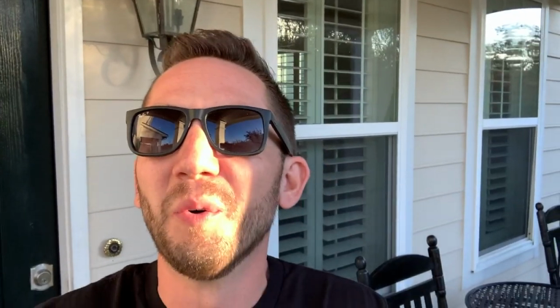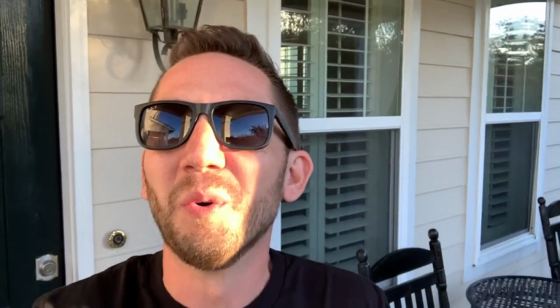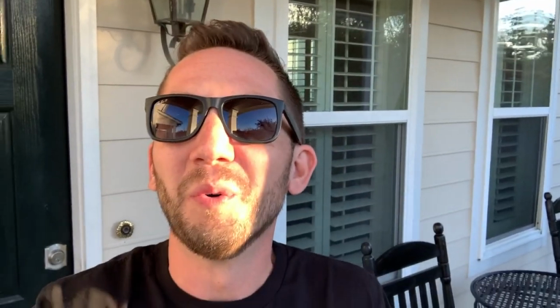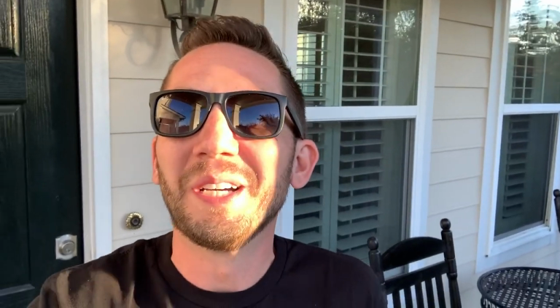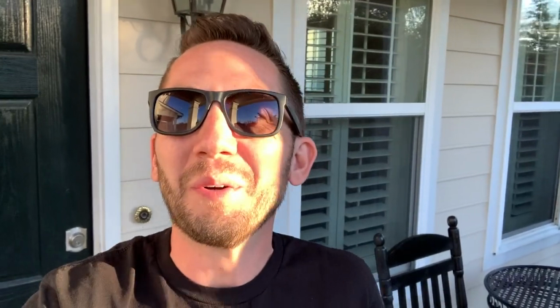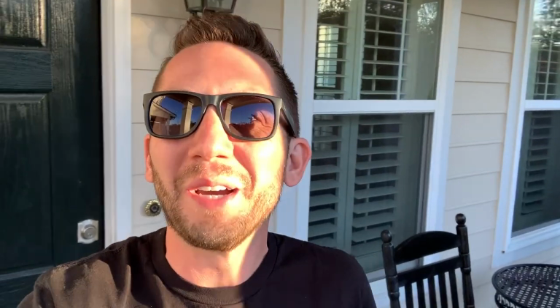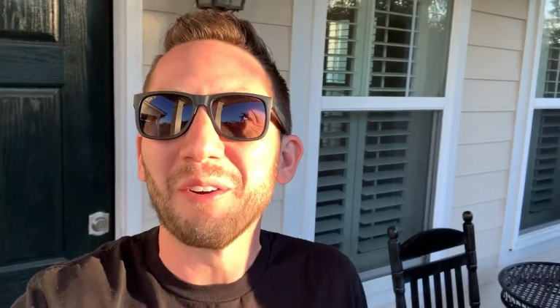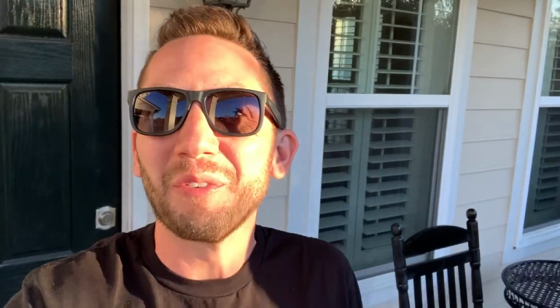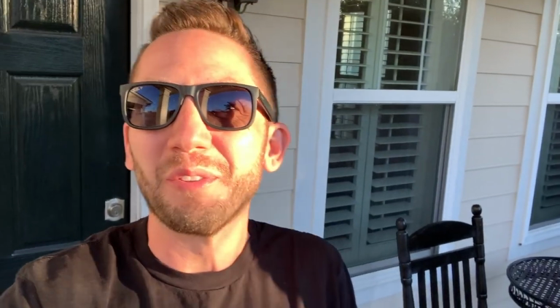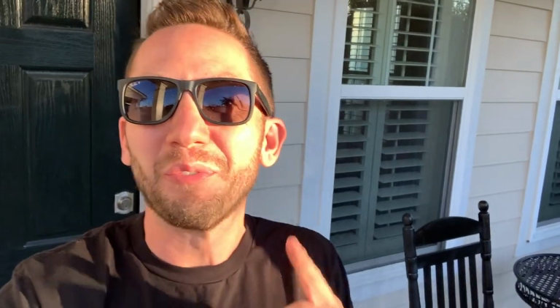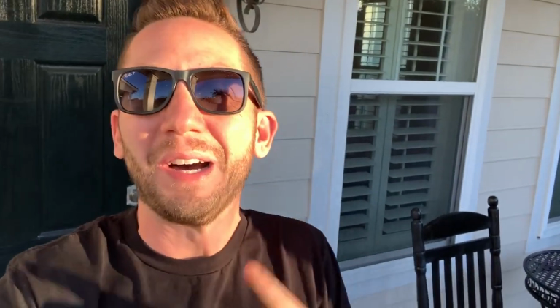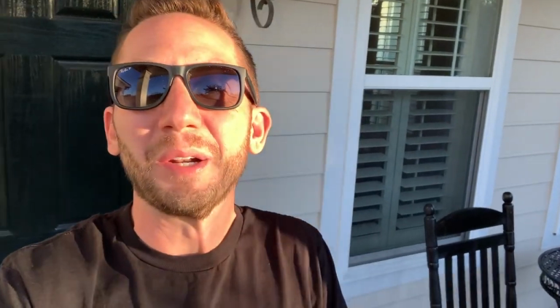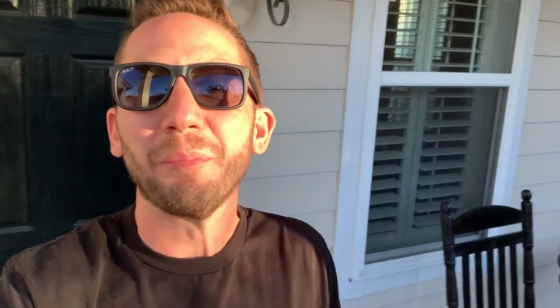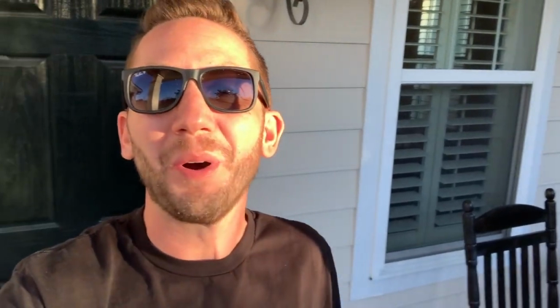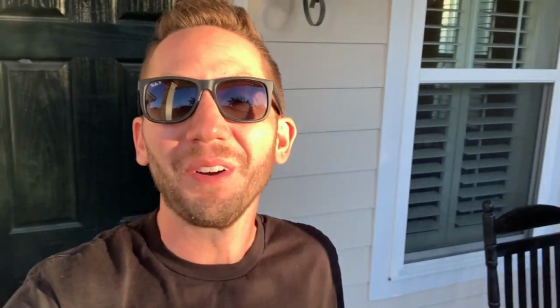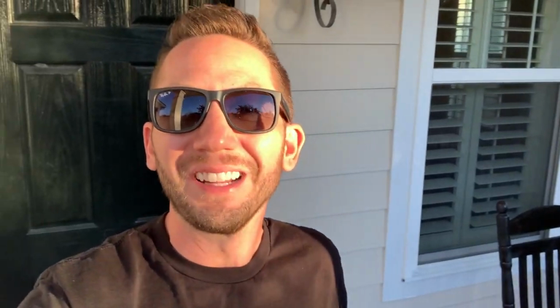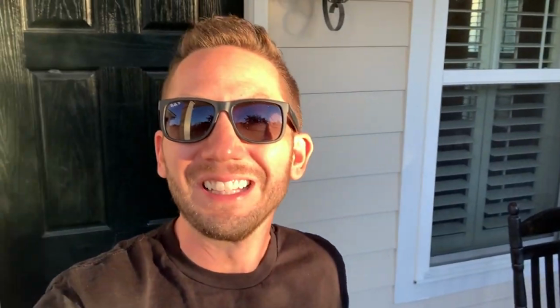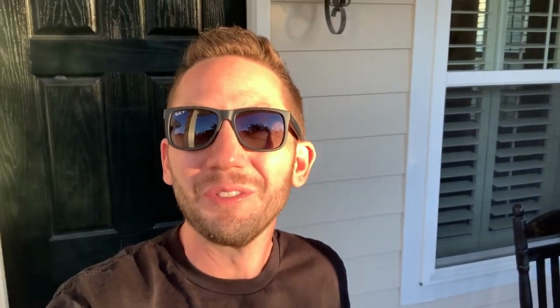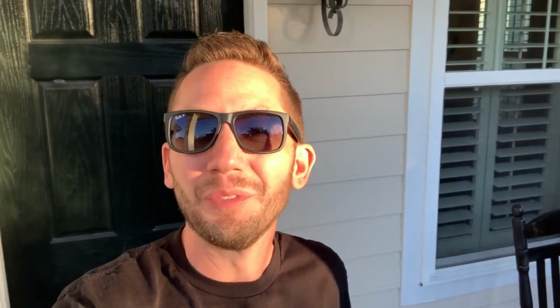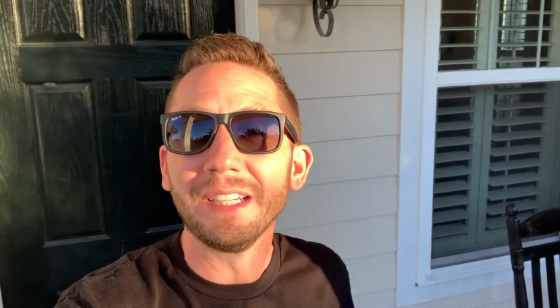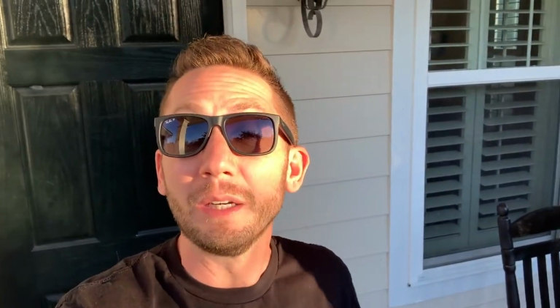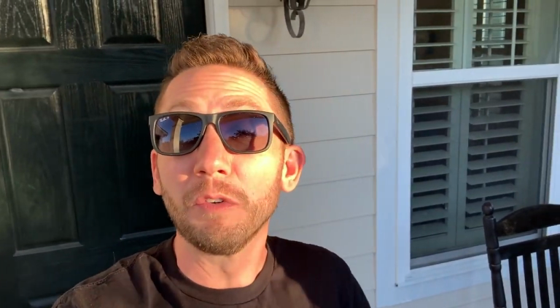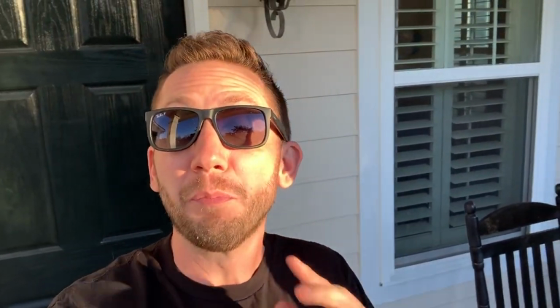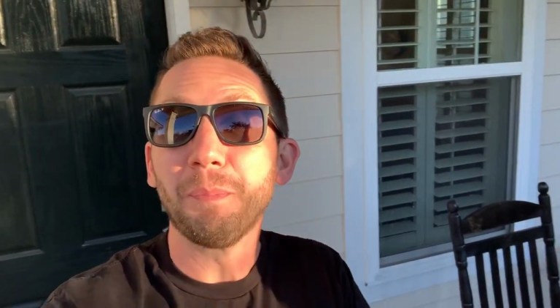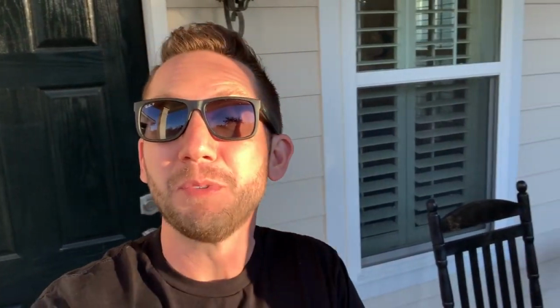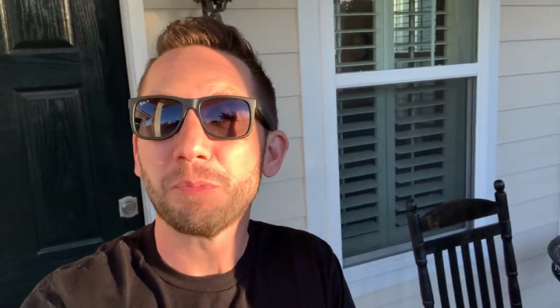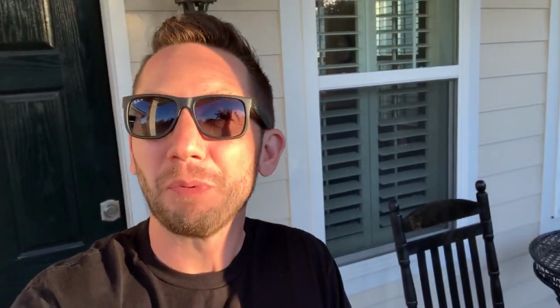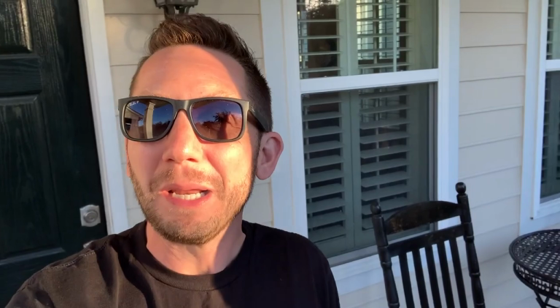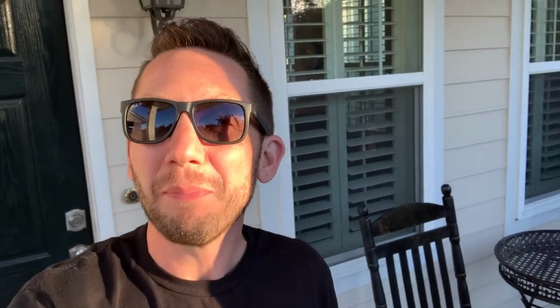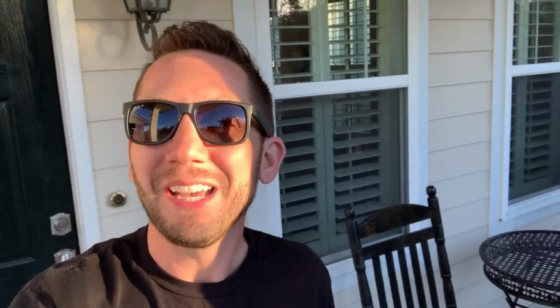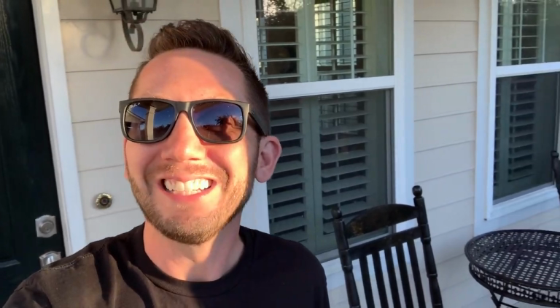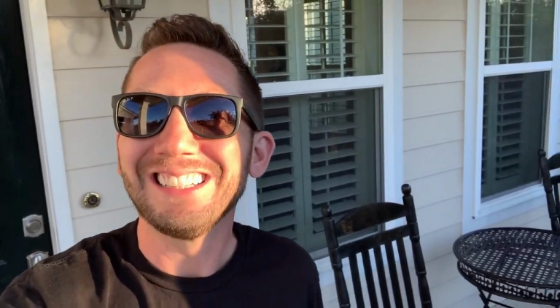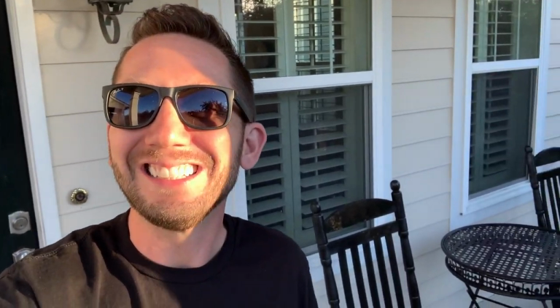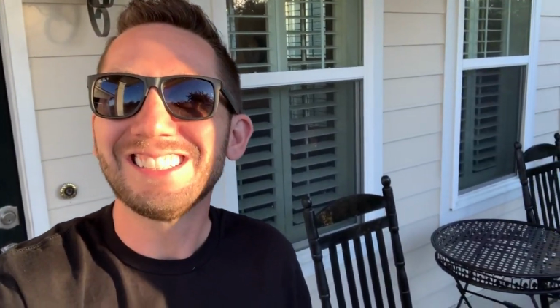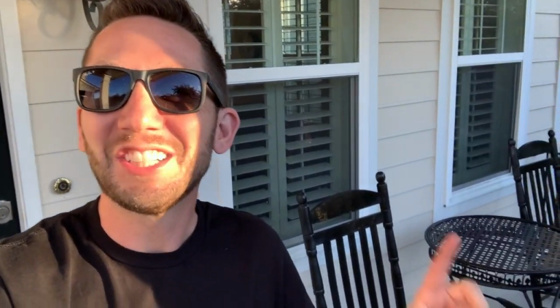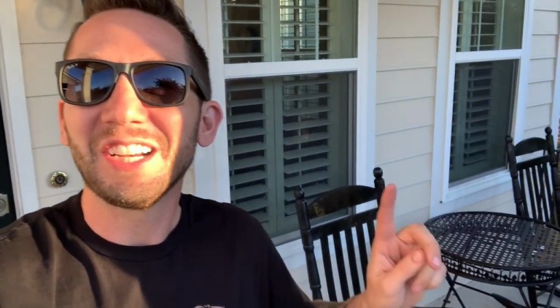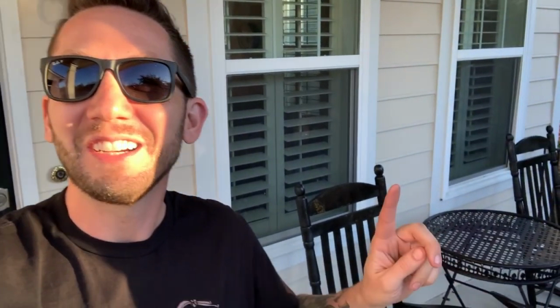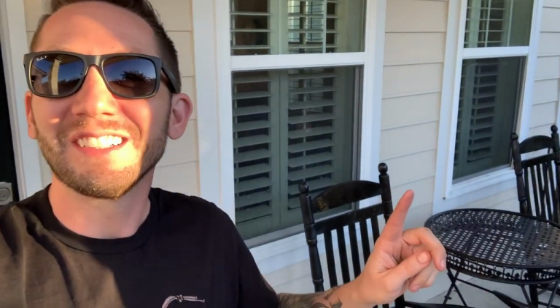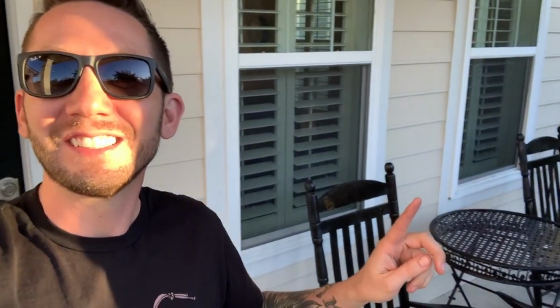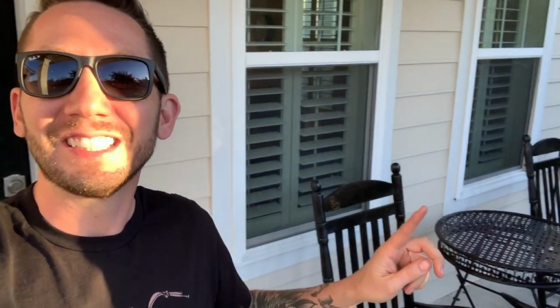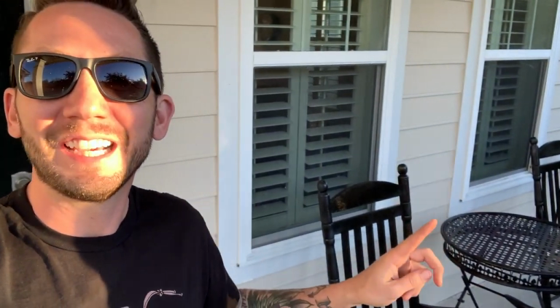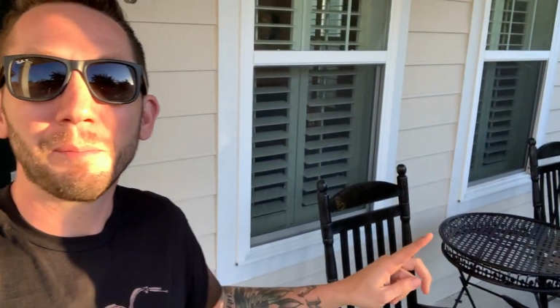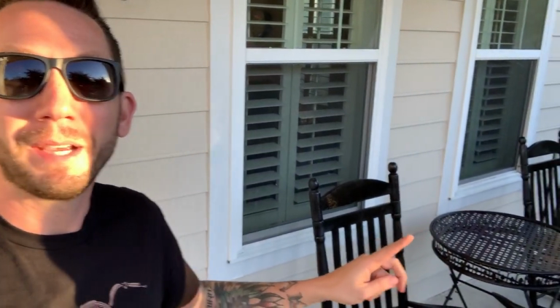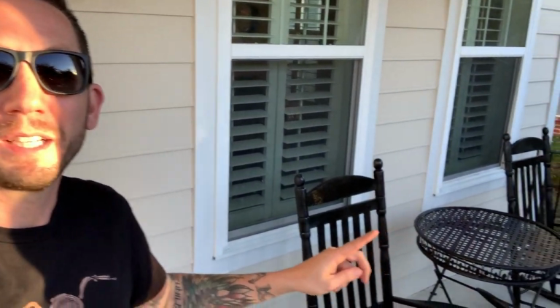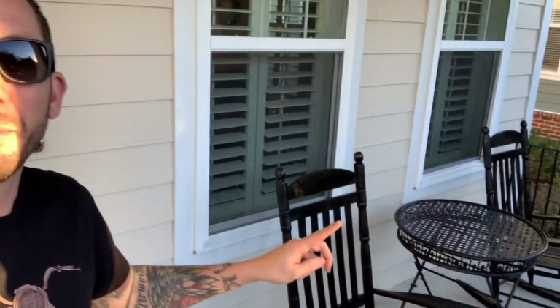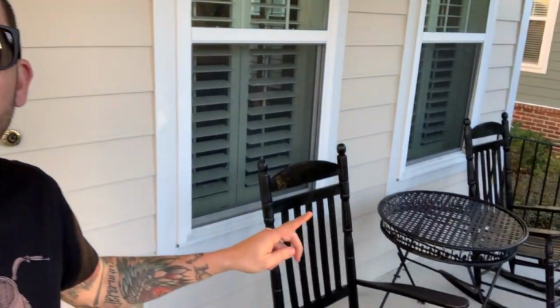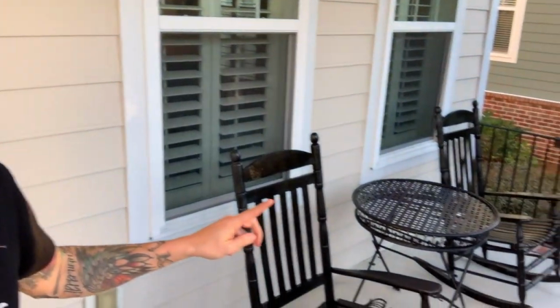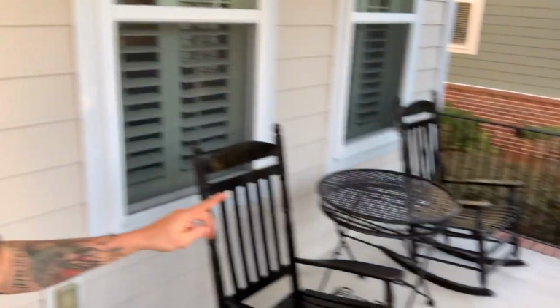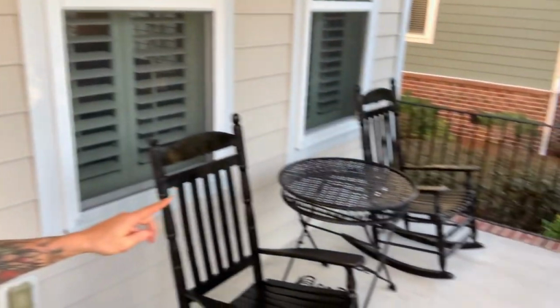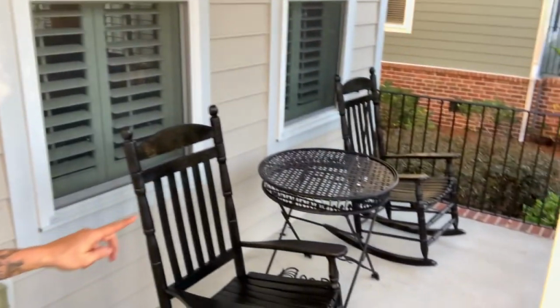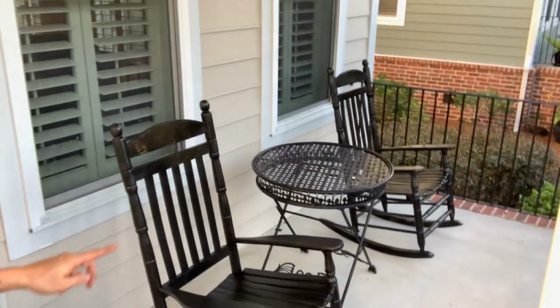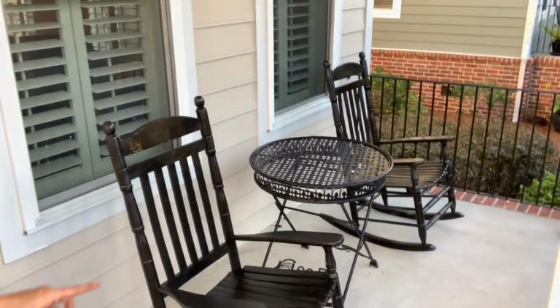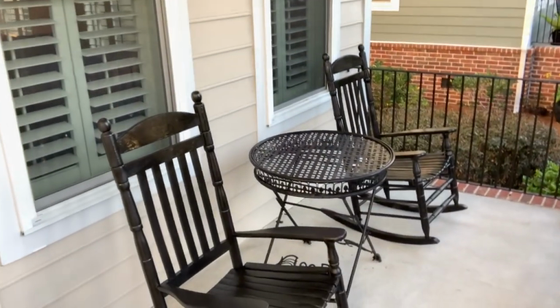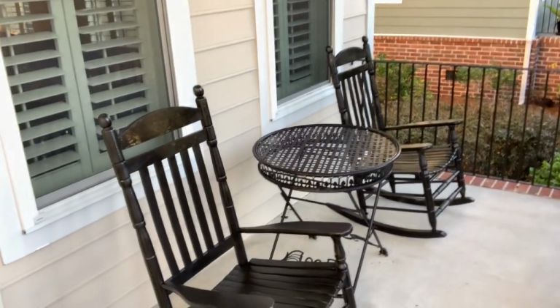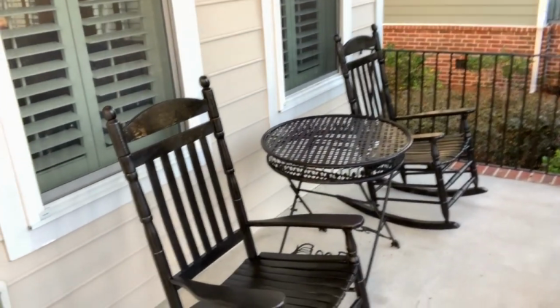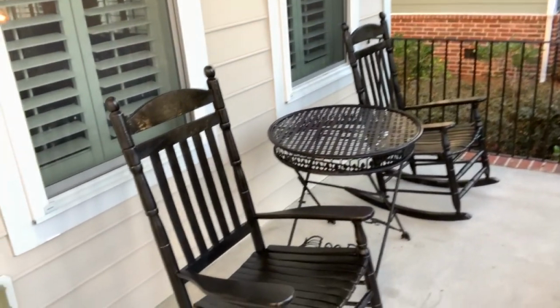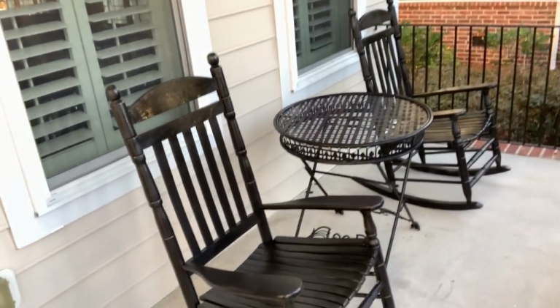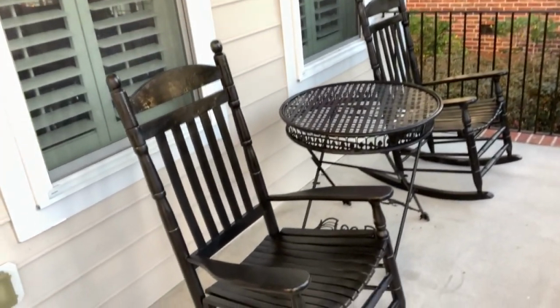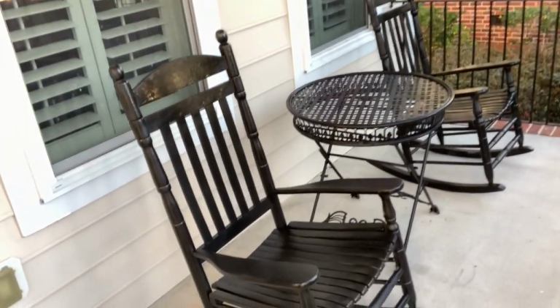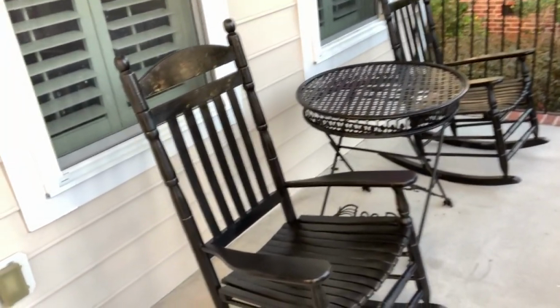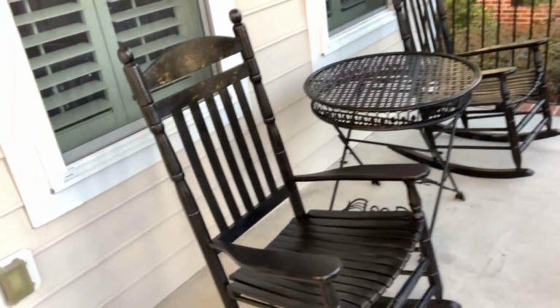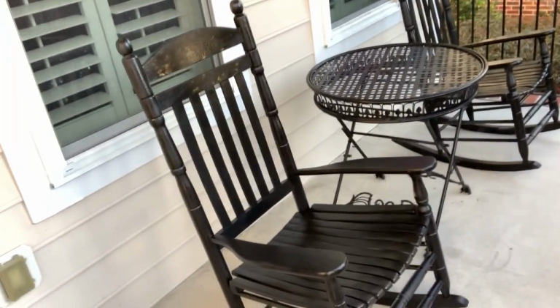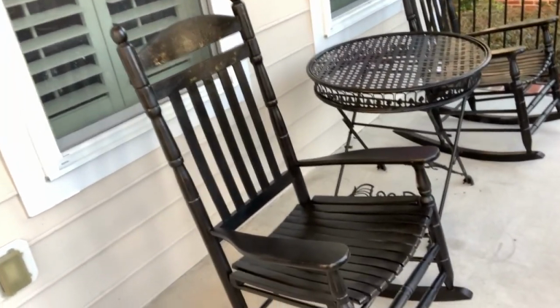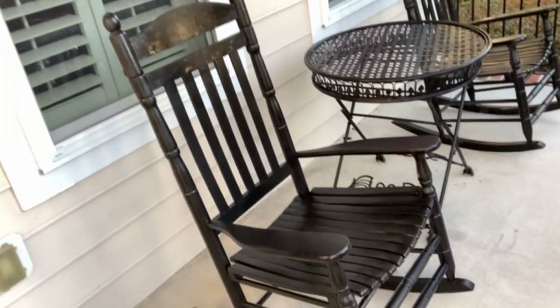Here we are for the final part of this video — we've spray-painted these chairs and got them back on the porch, and I think they look pretty good.